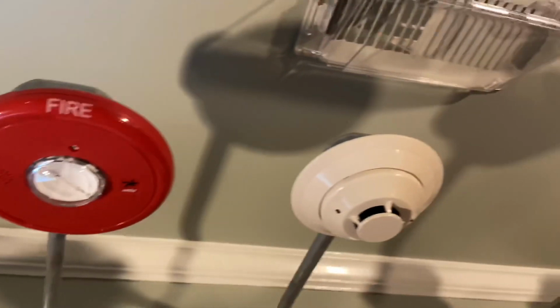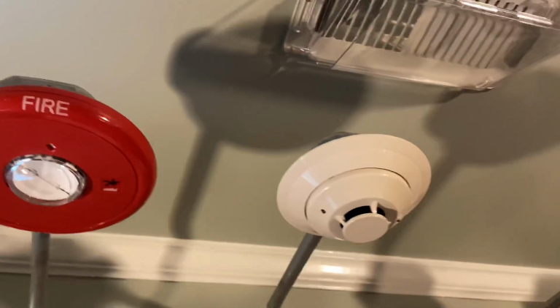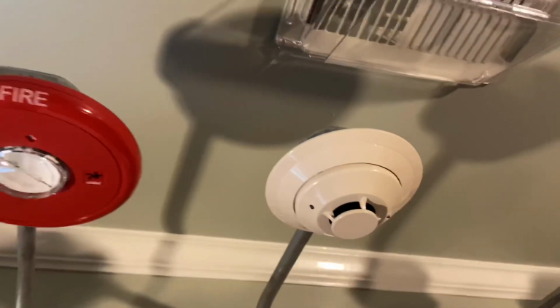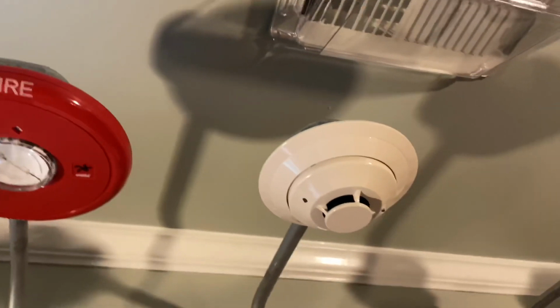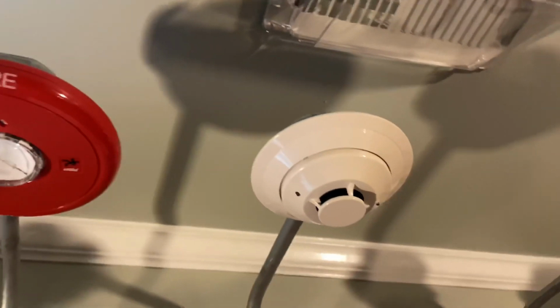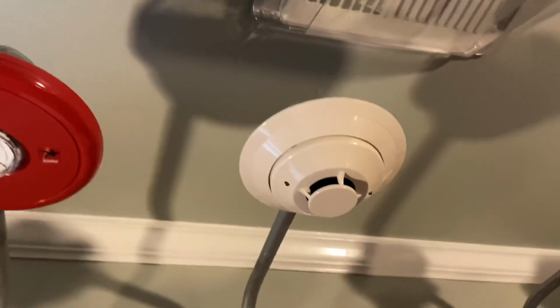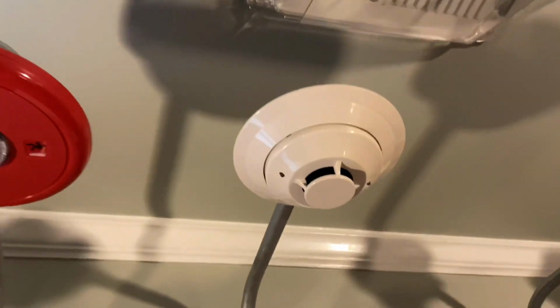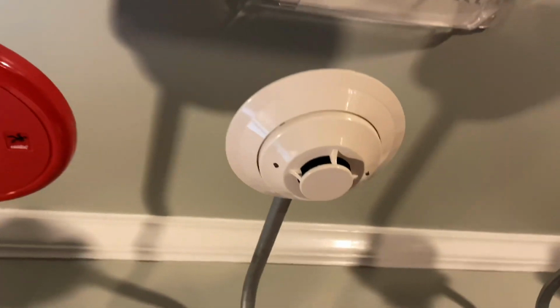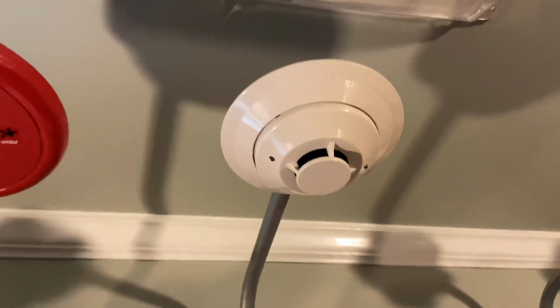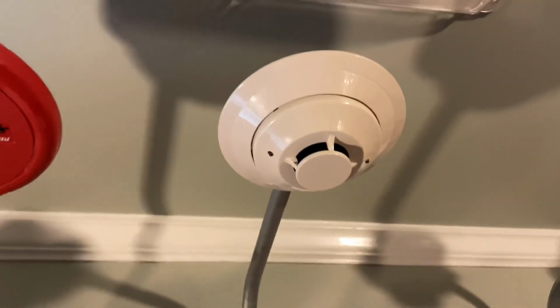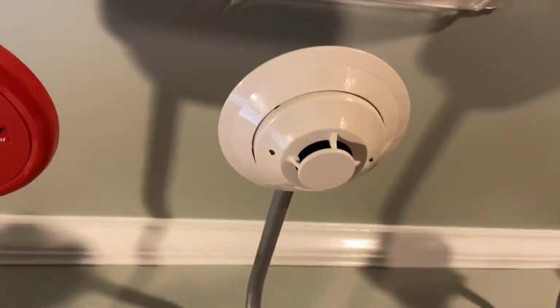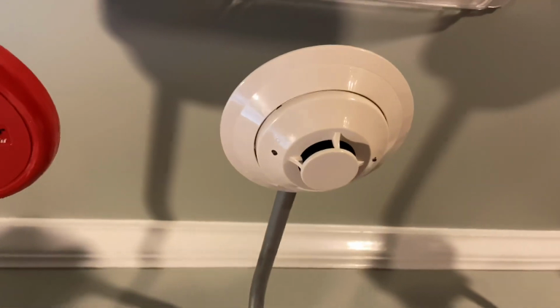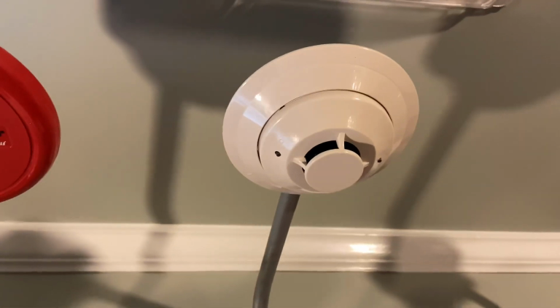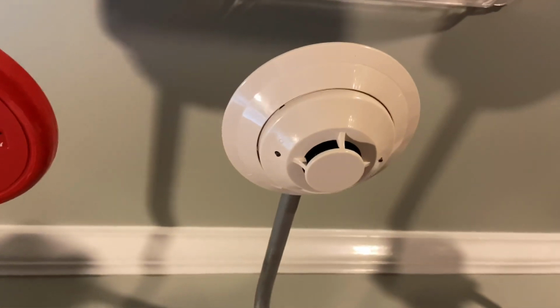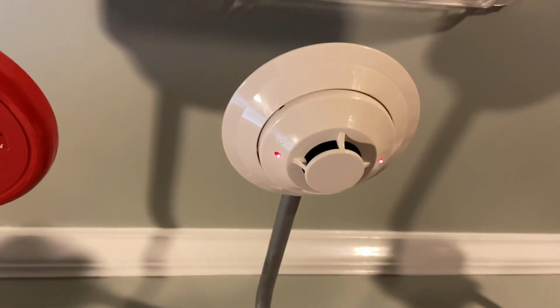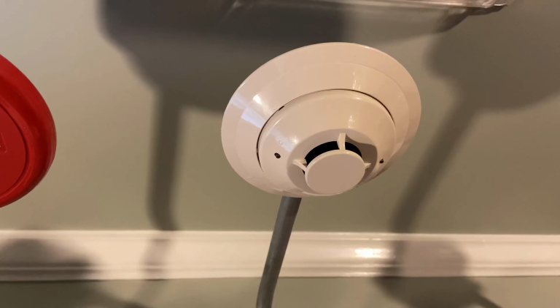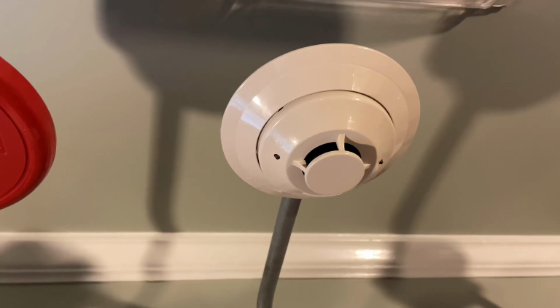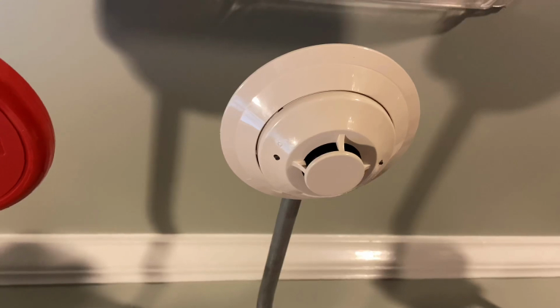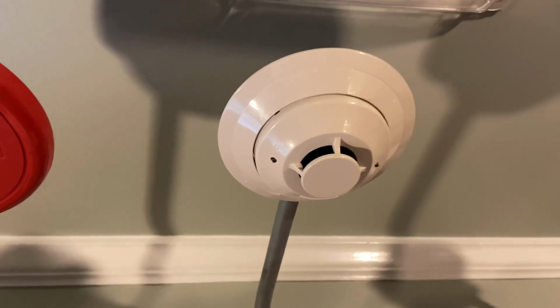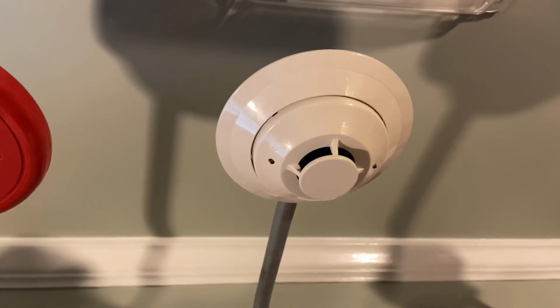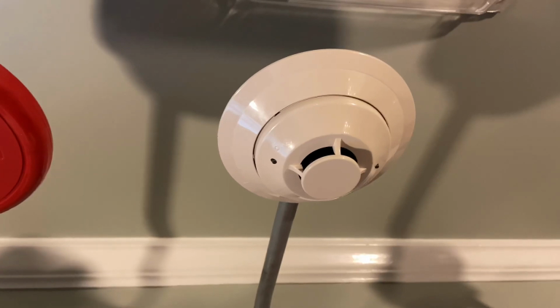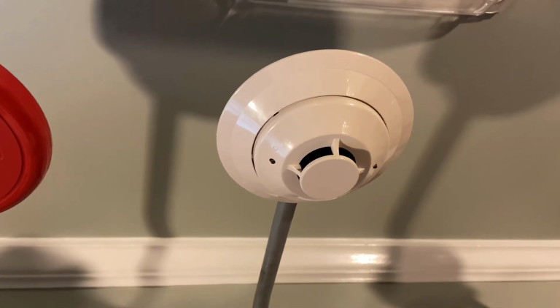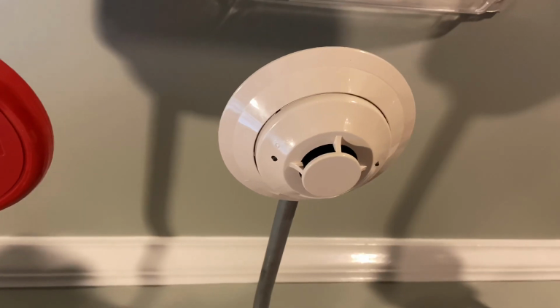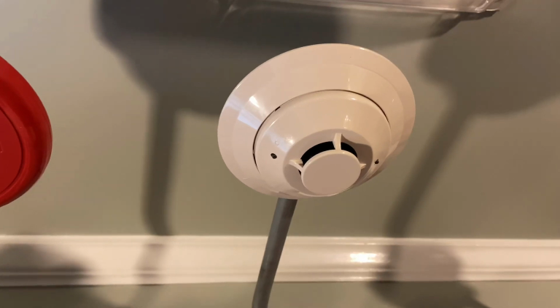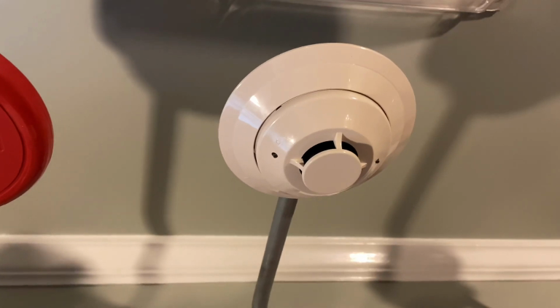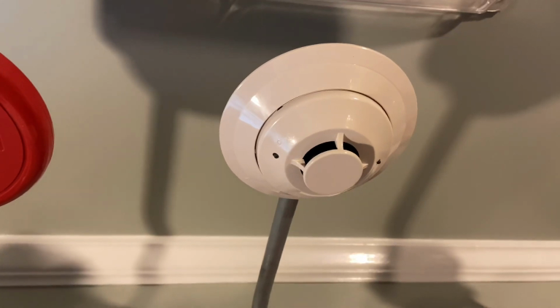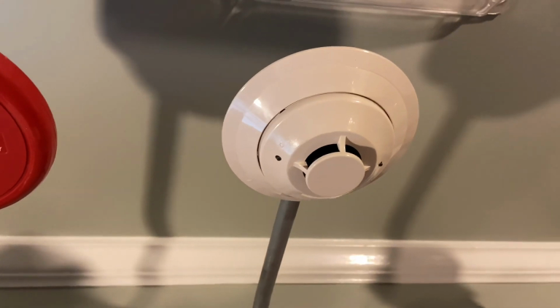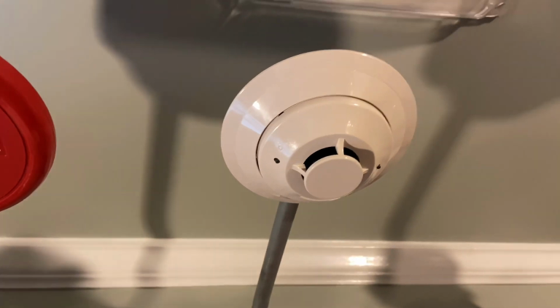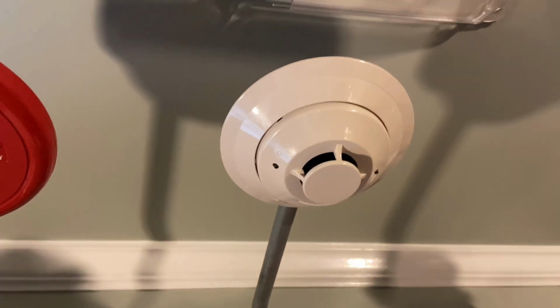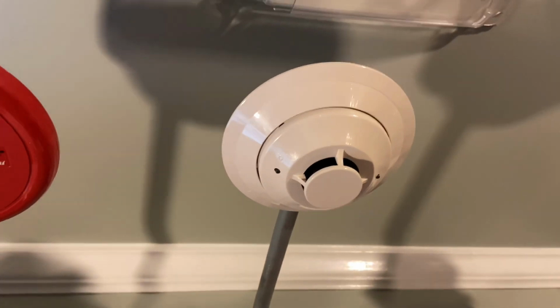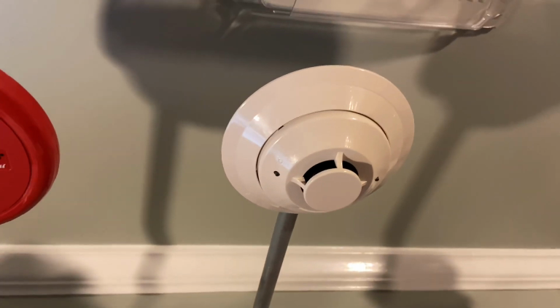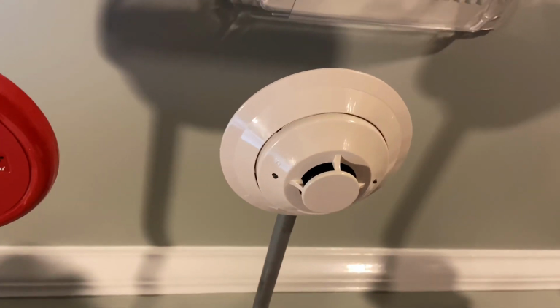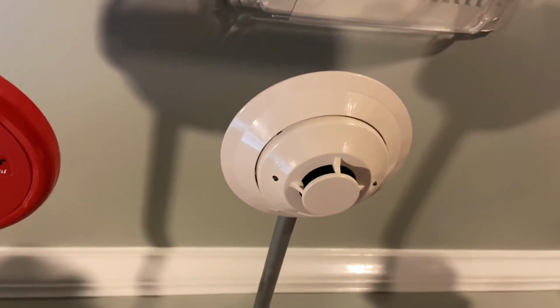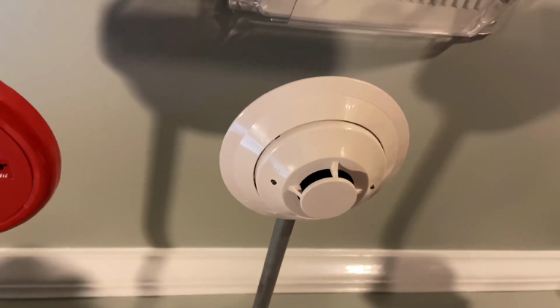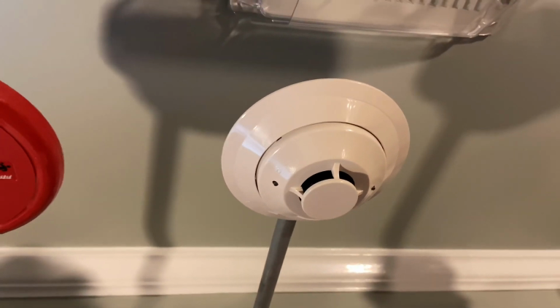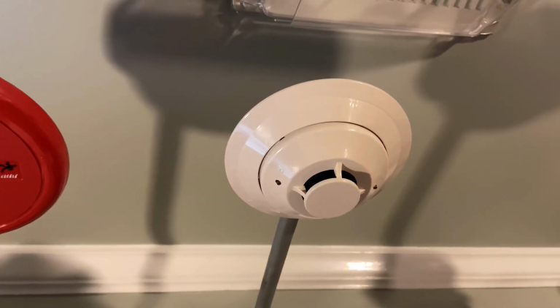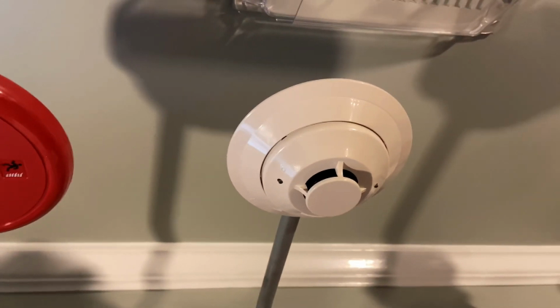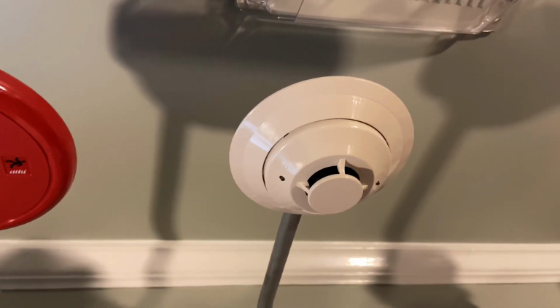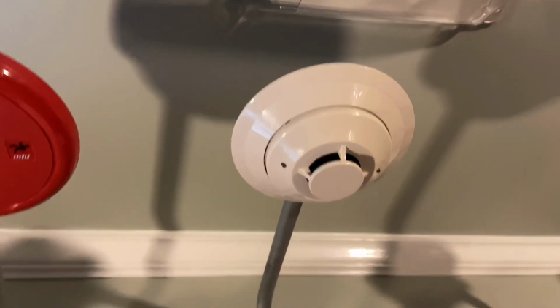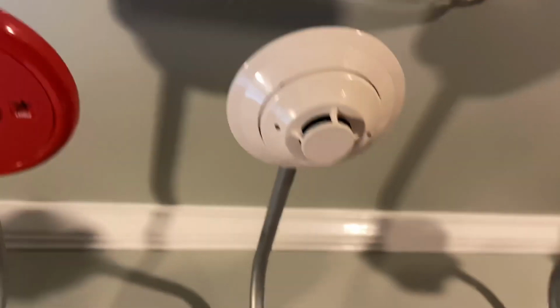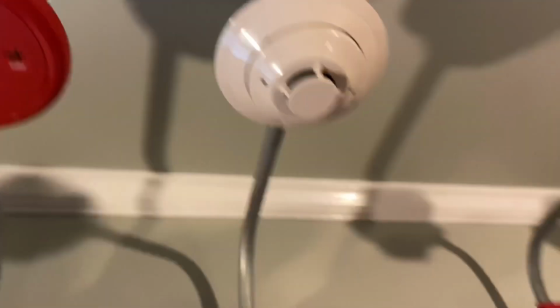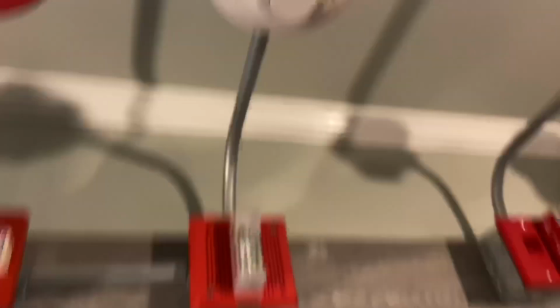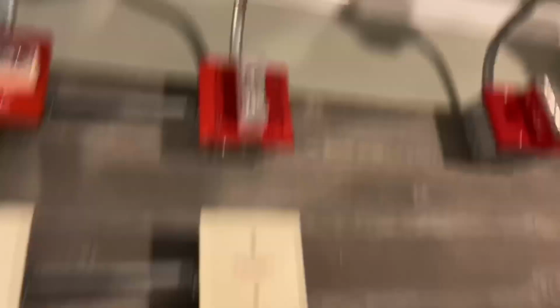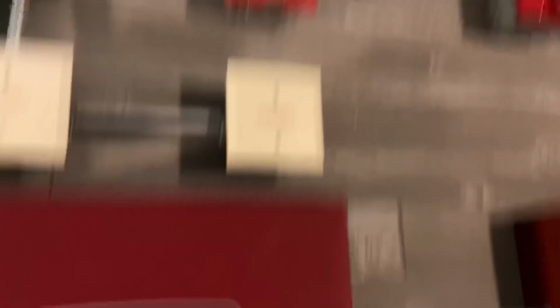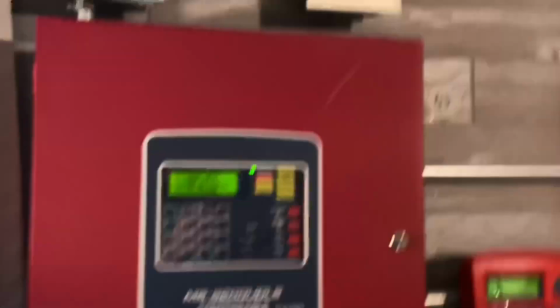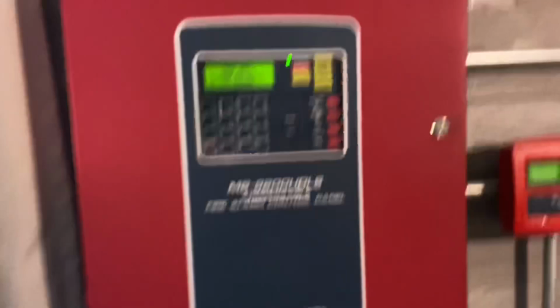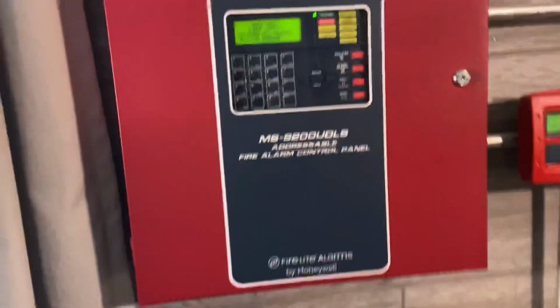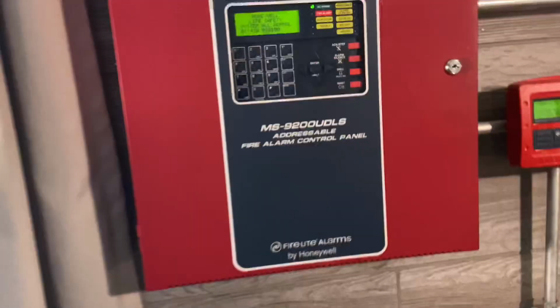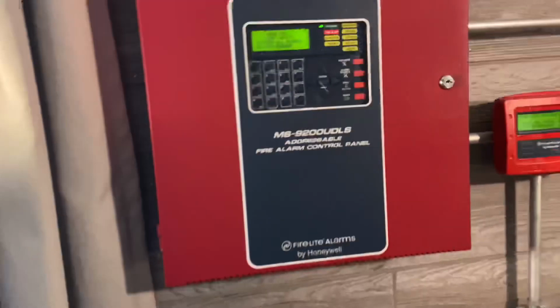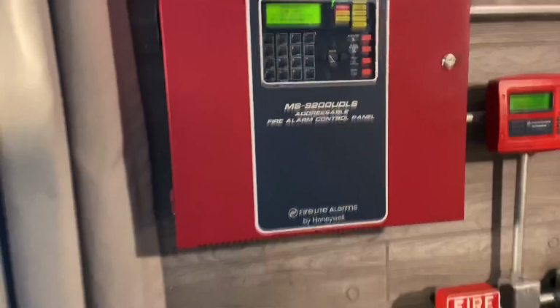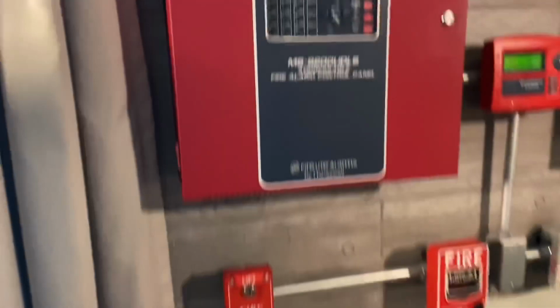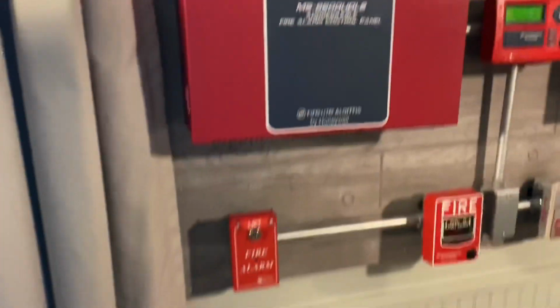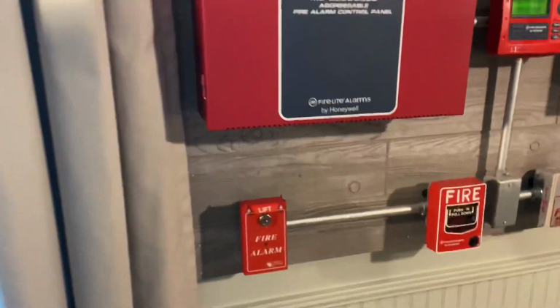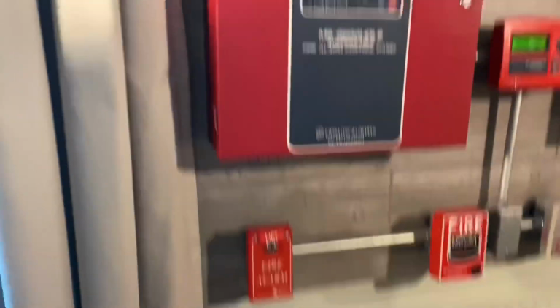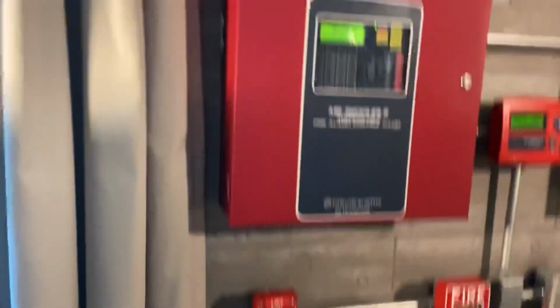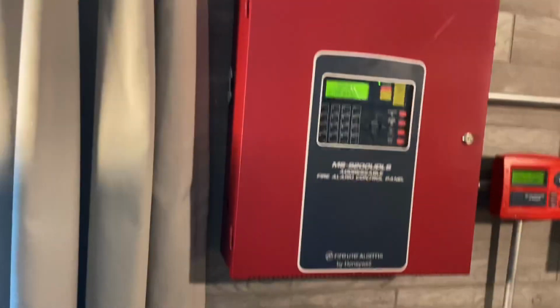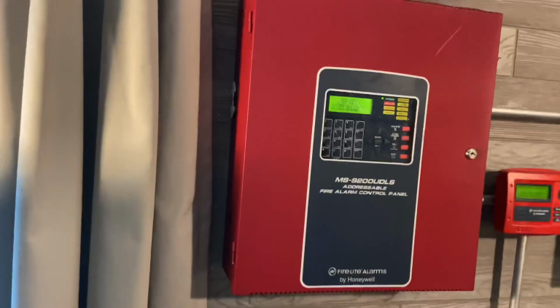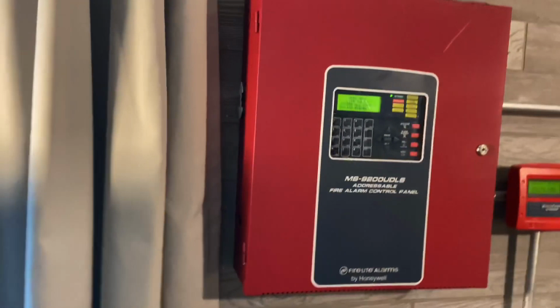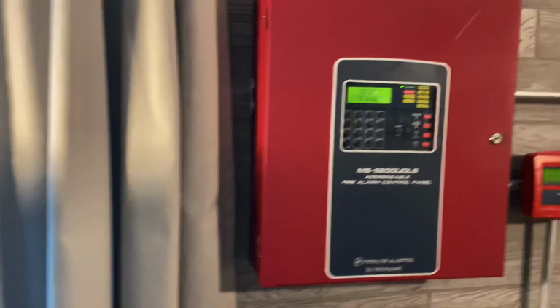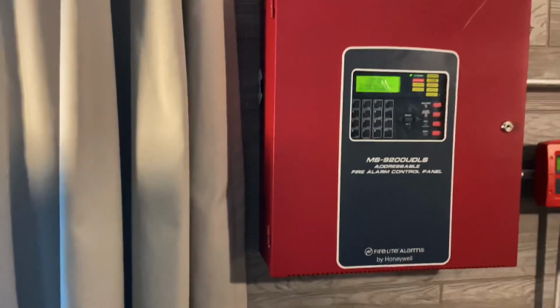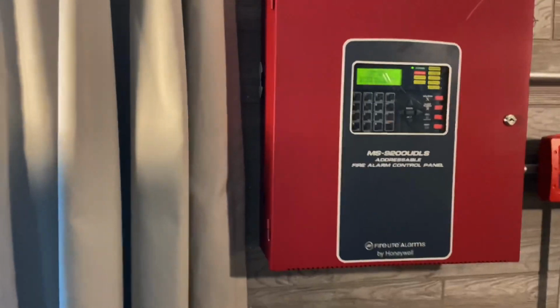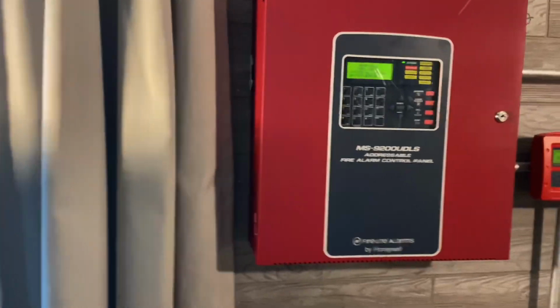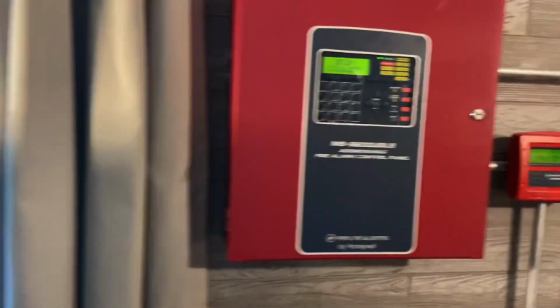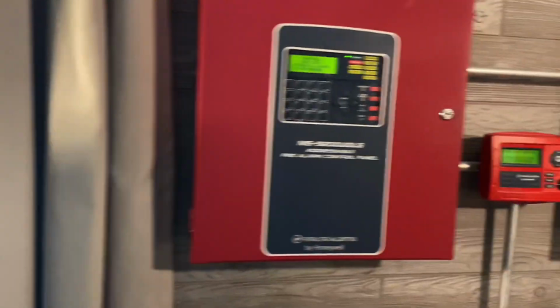Over here we have the Firelight SD355 photoelectric addressable smoke detector. And that's about it for this system.